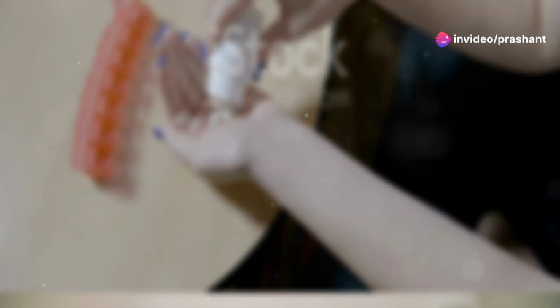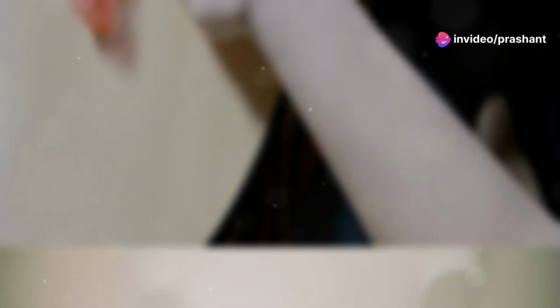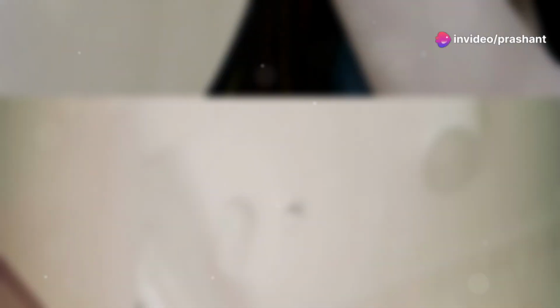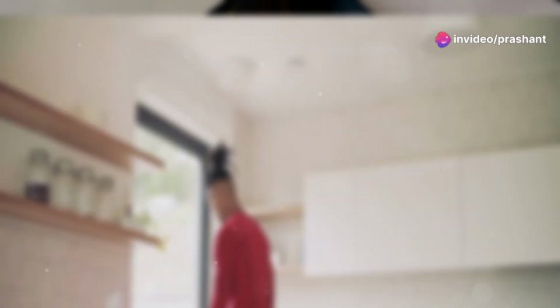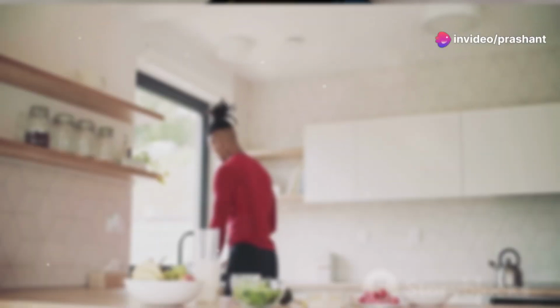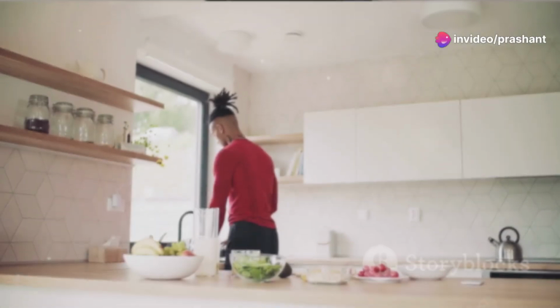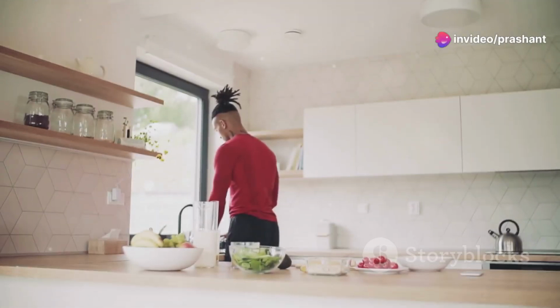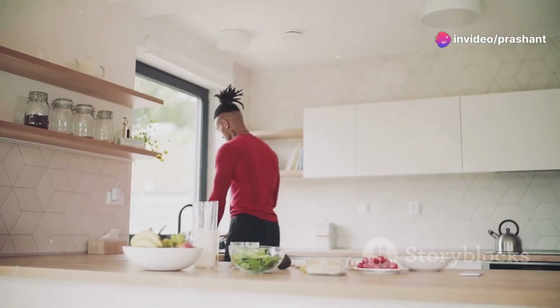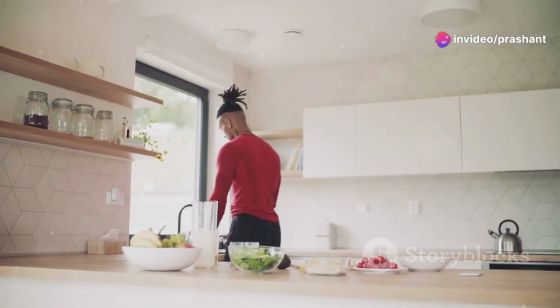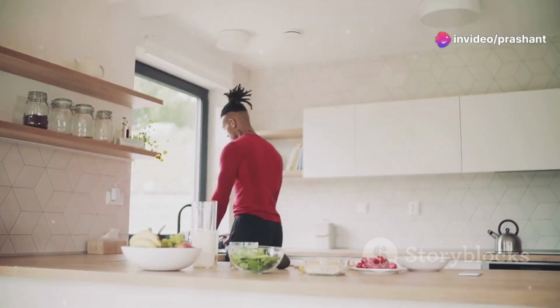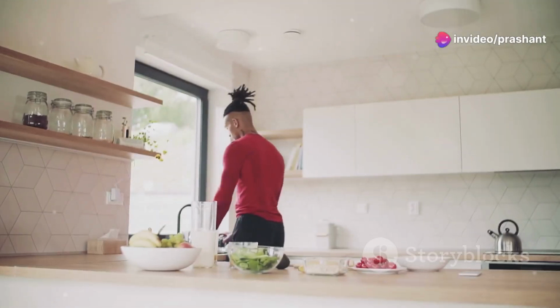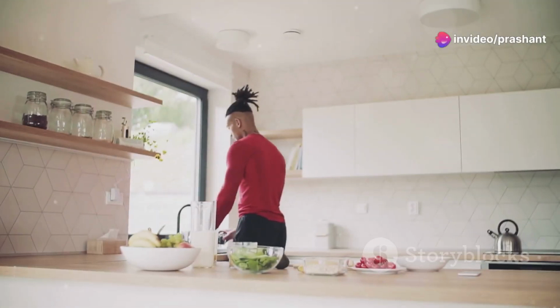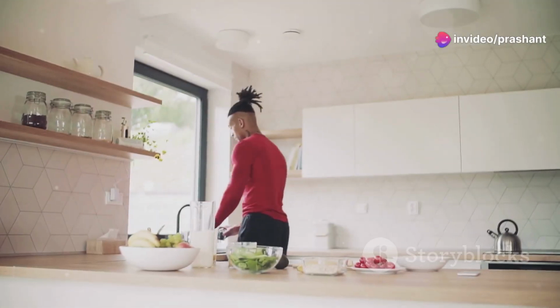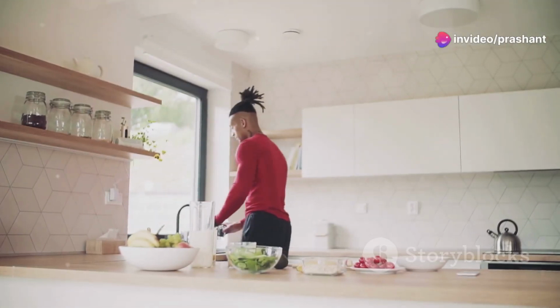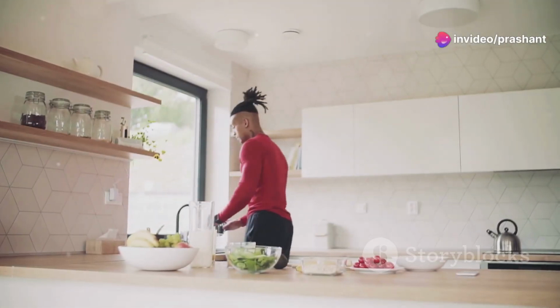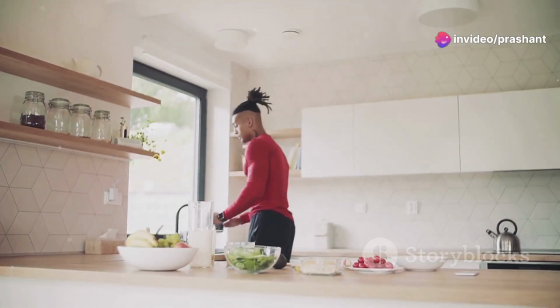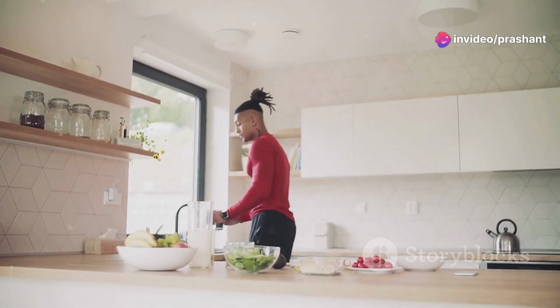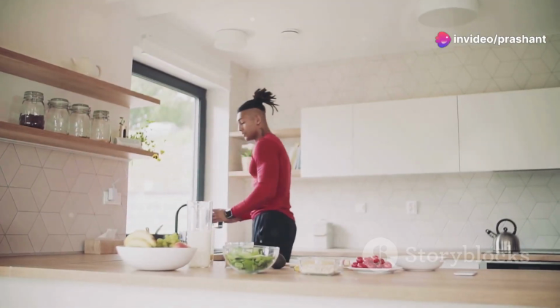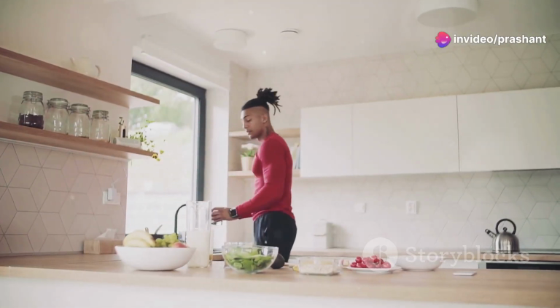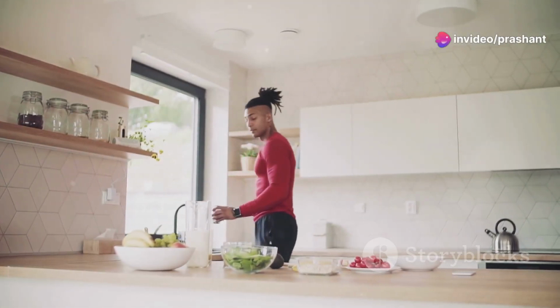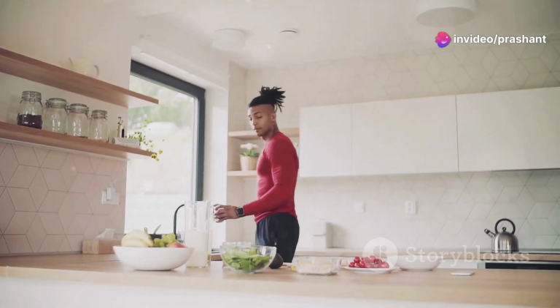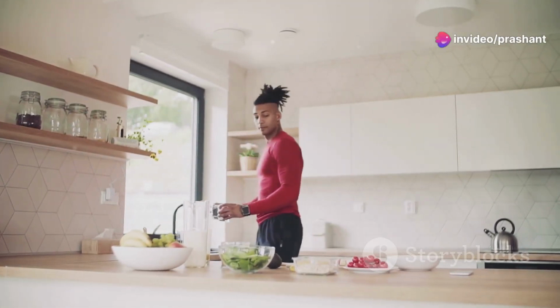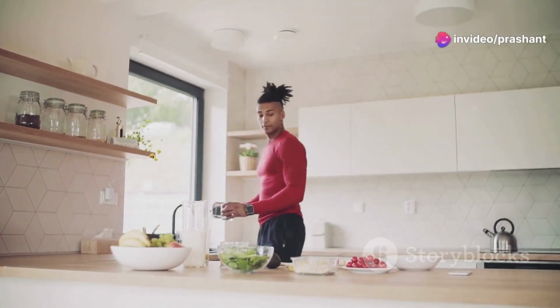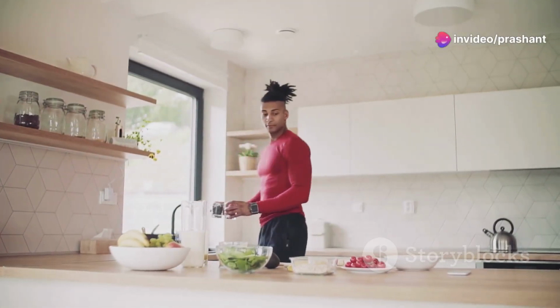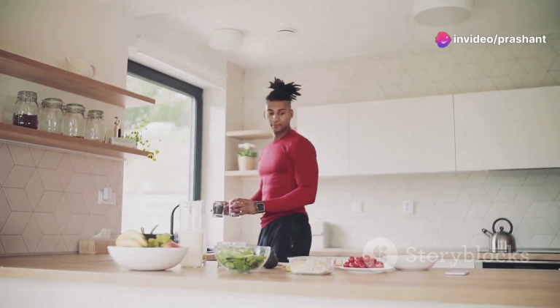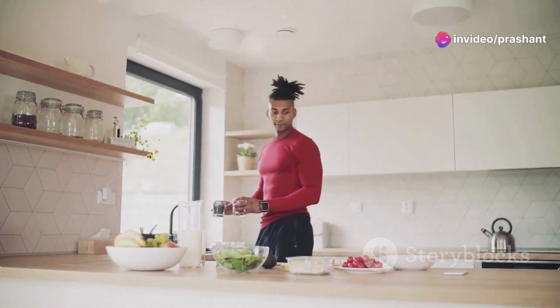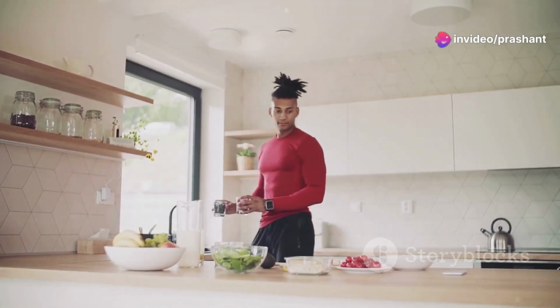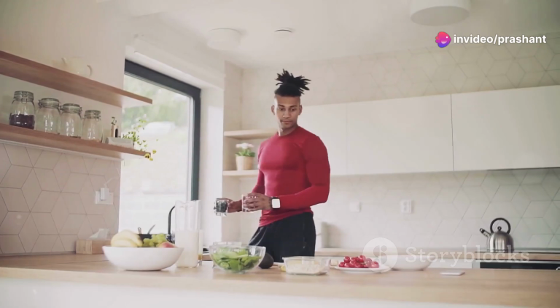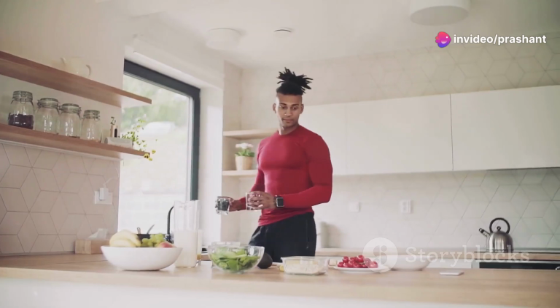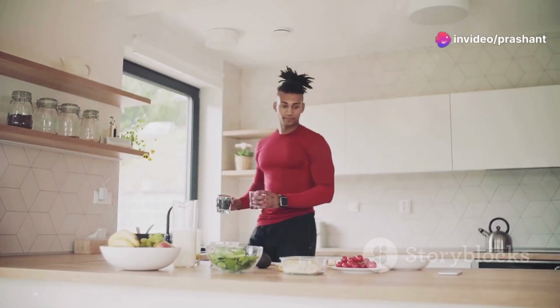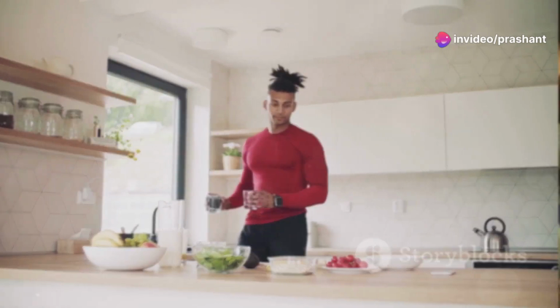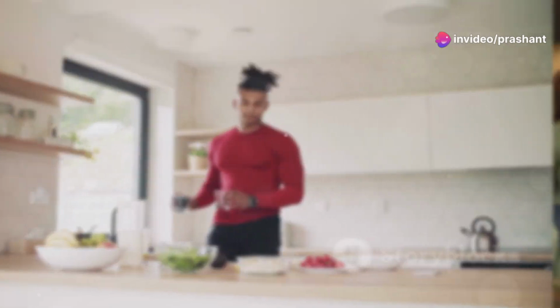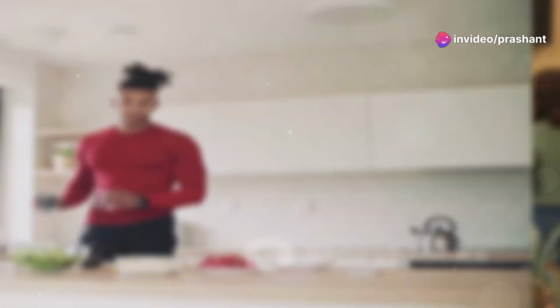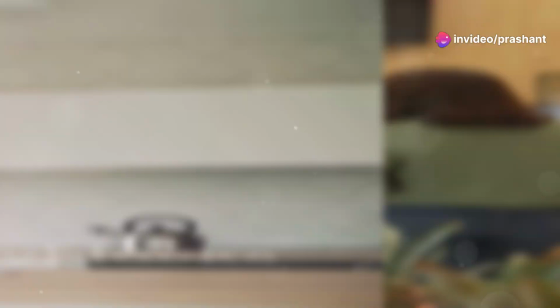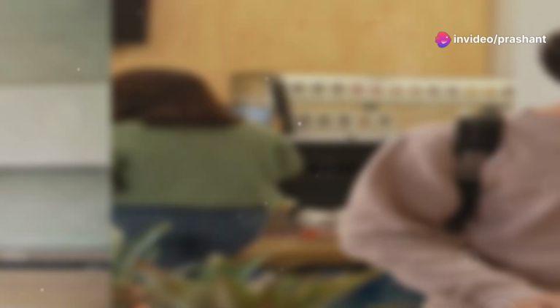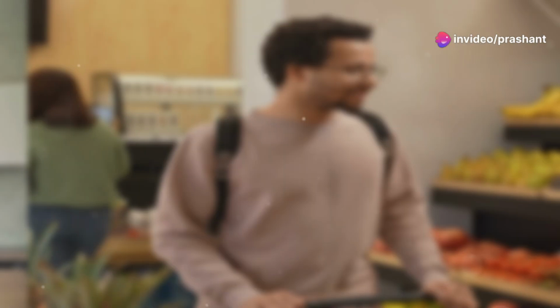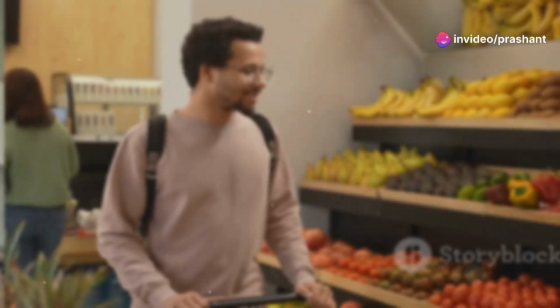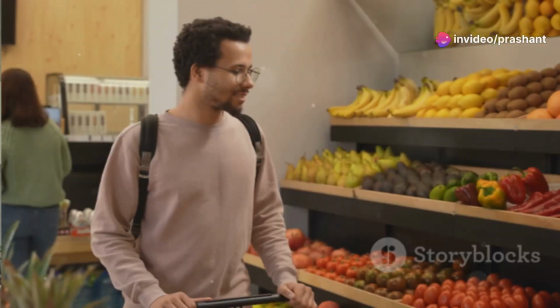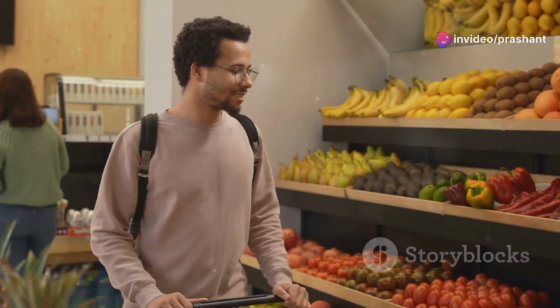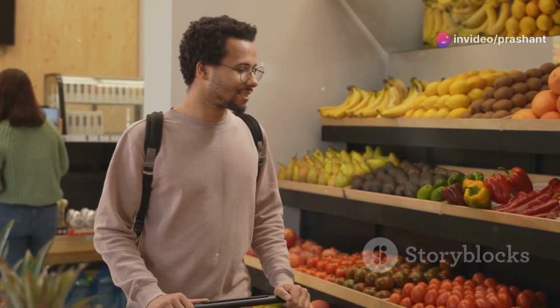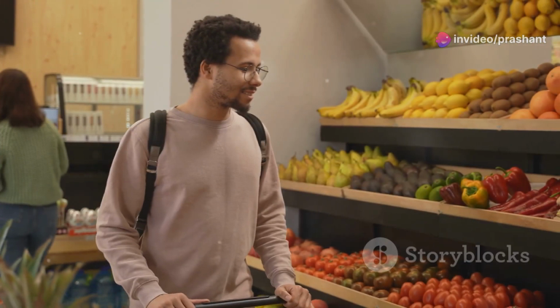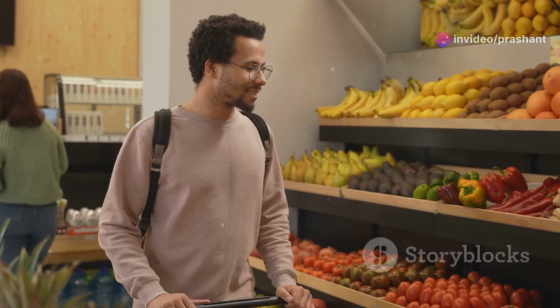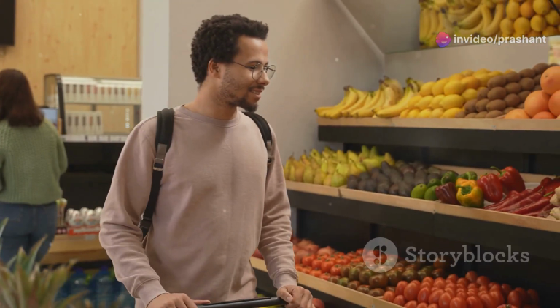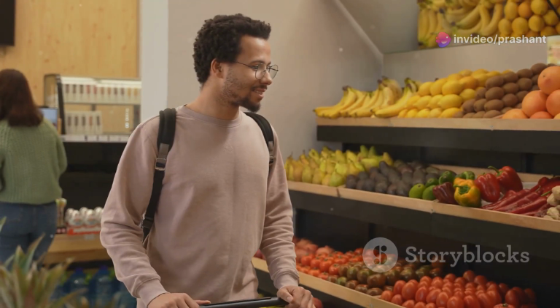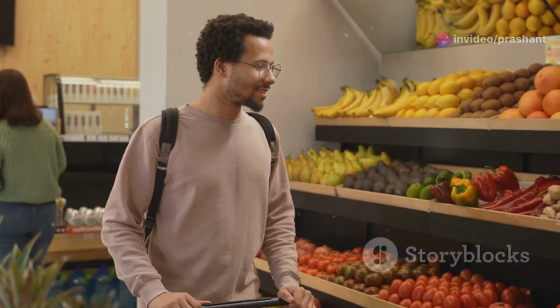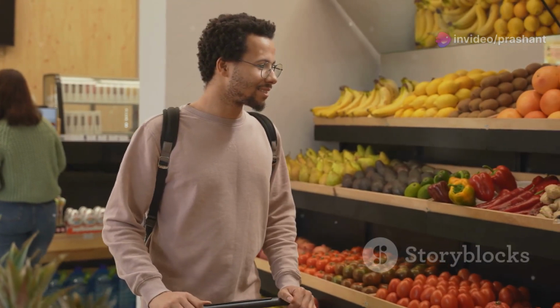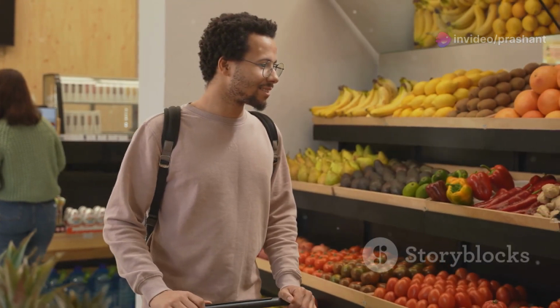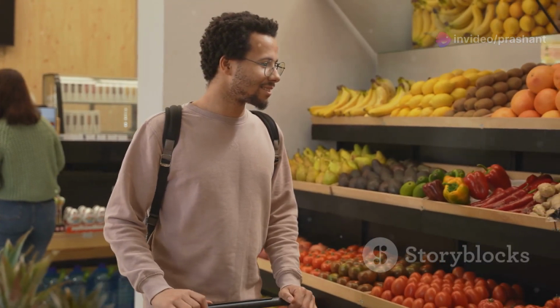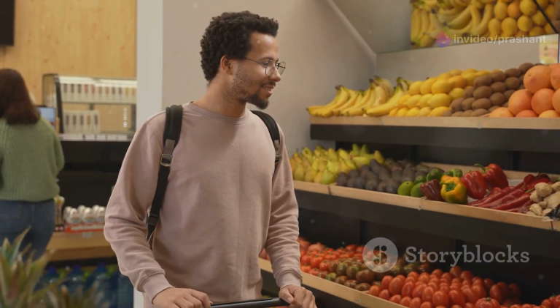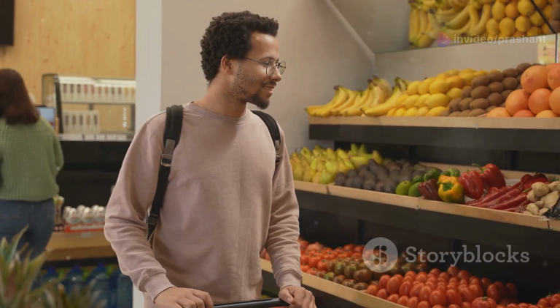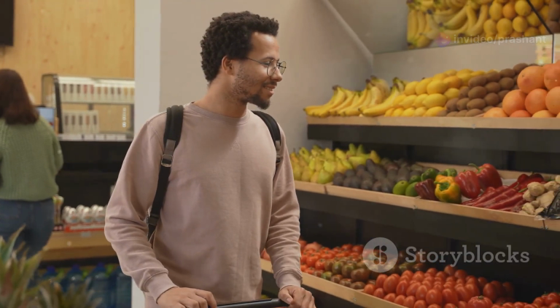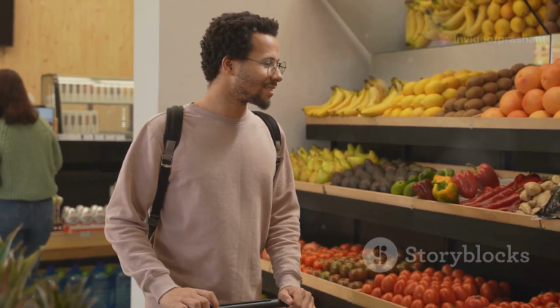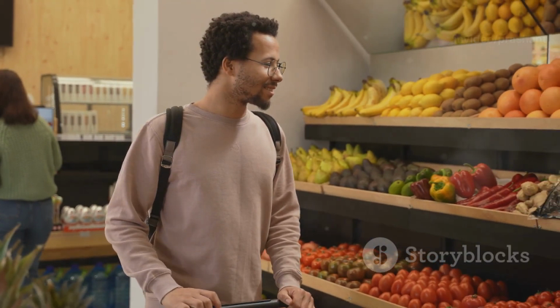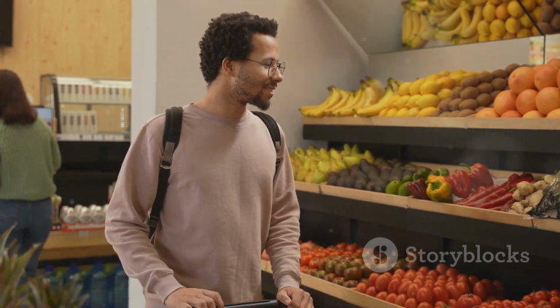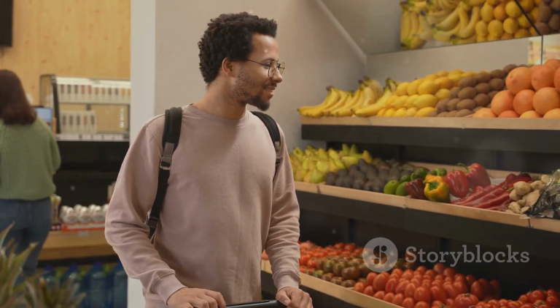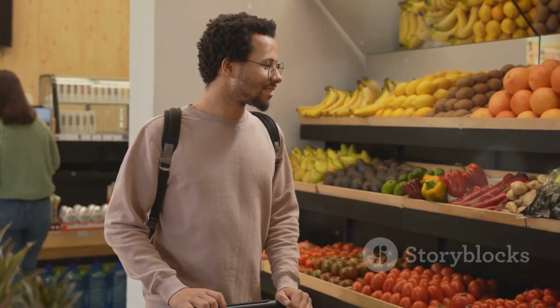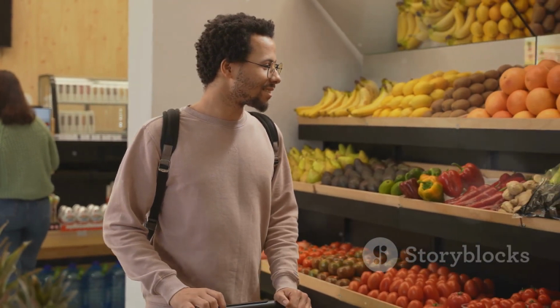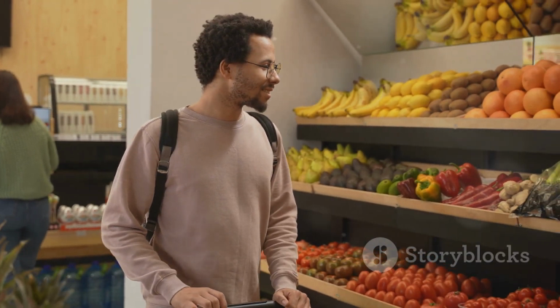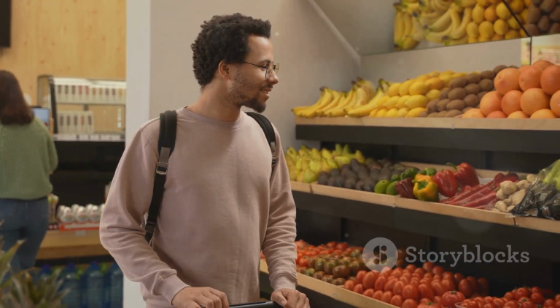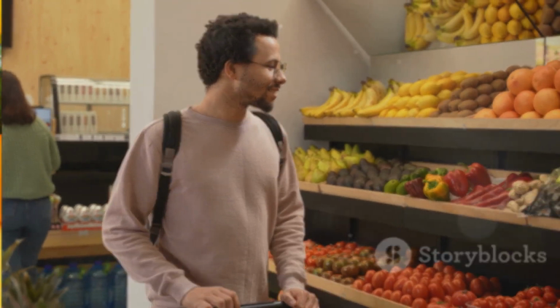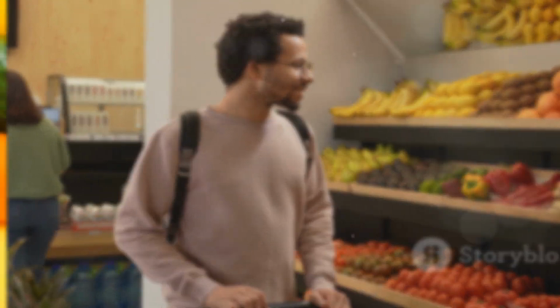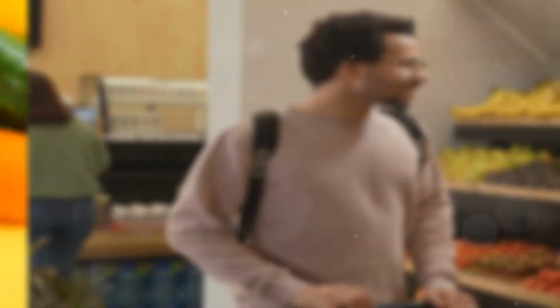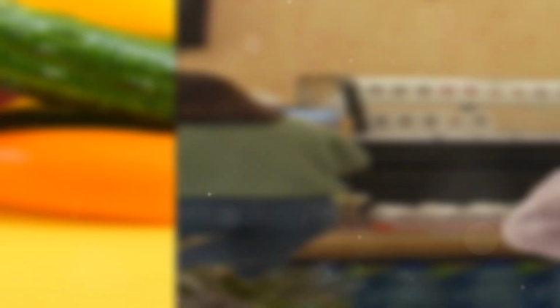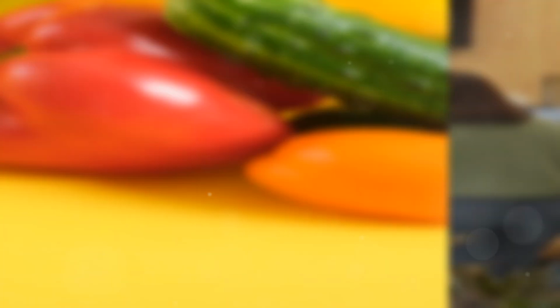But here's the kicker: maintaining a healthy lifestyle is still key. Regular exercise and a balanced diet are your best friends in this journey.